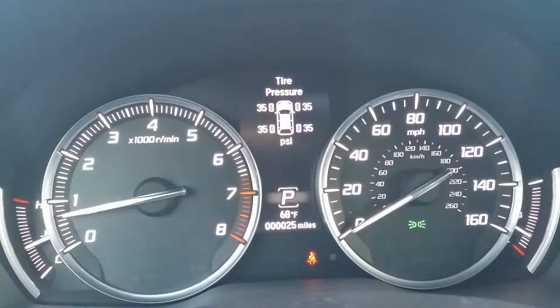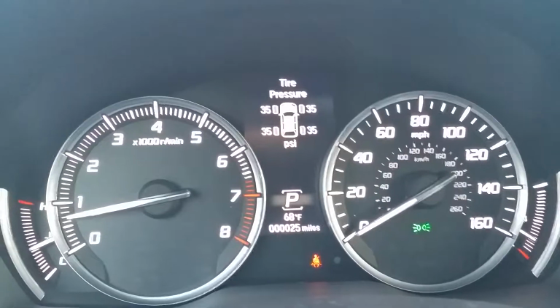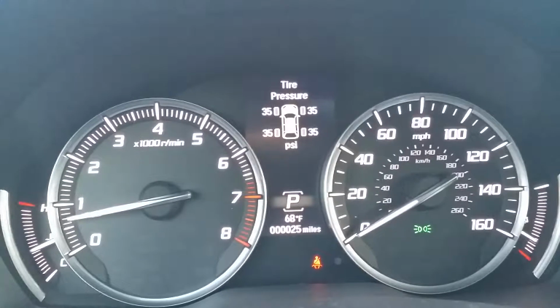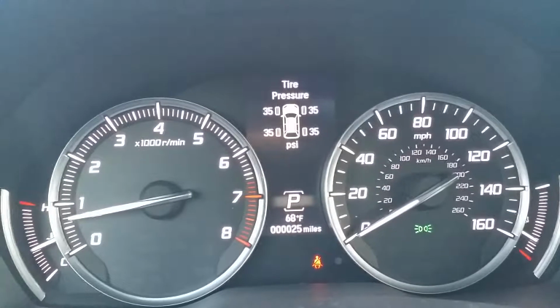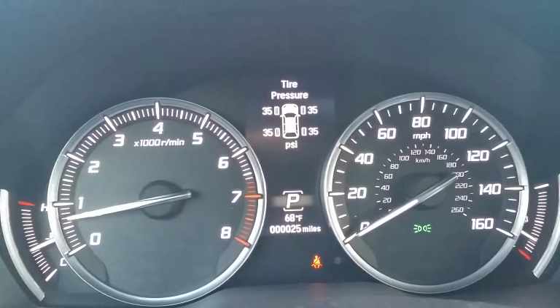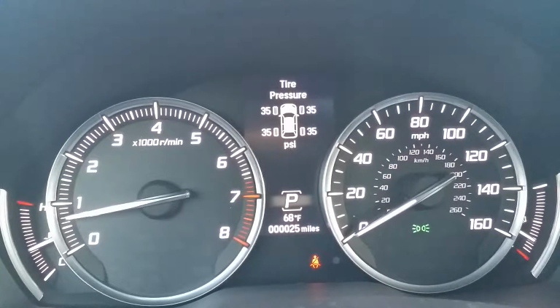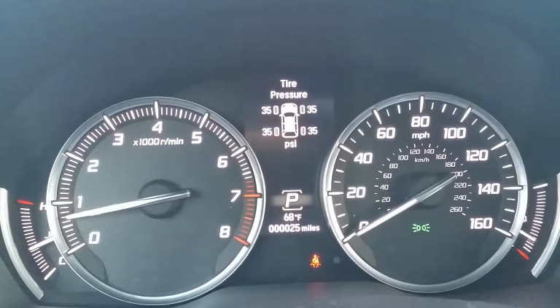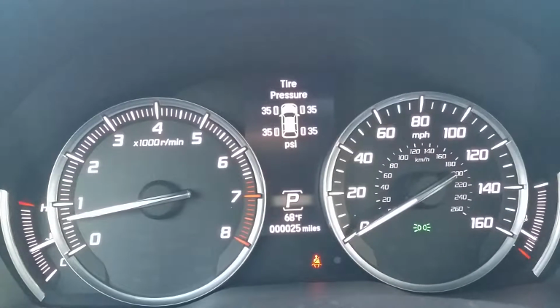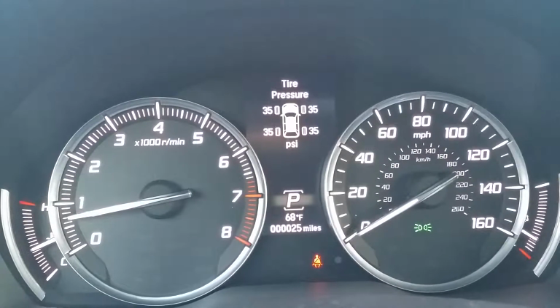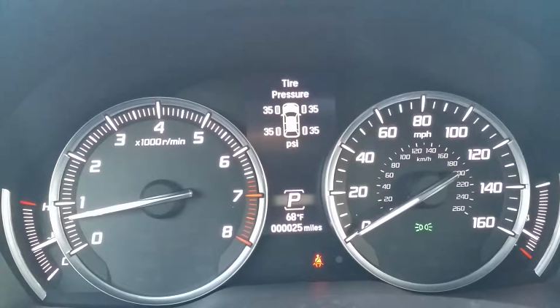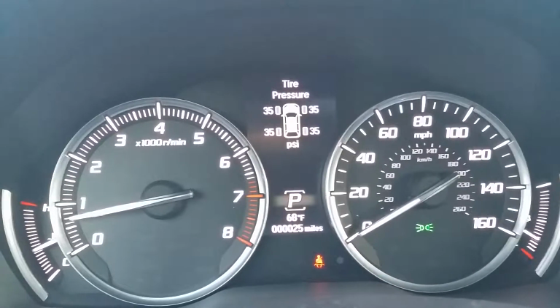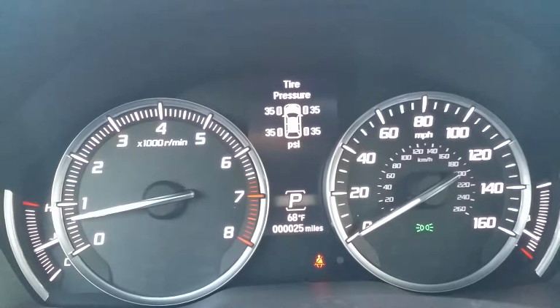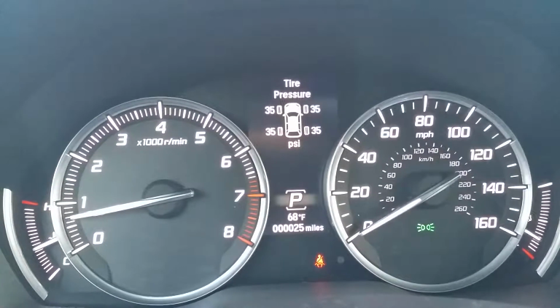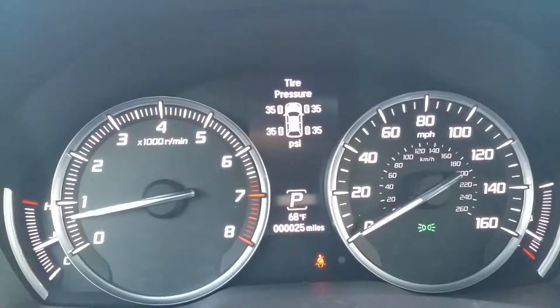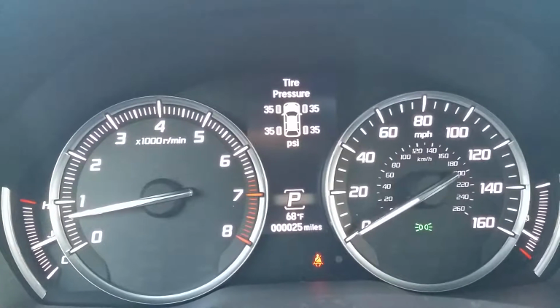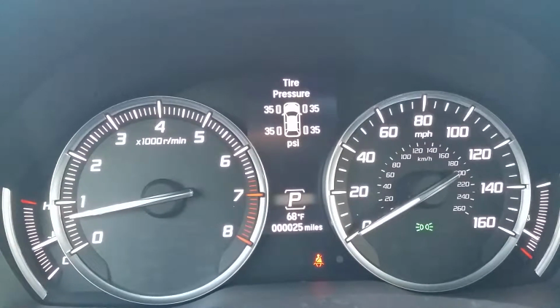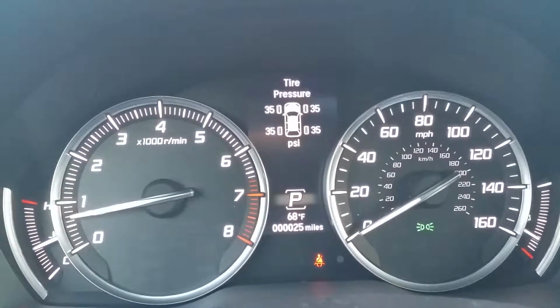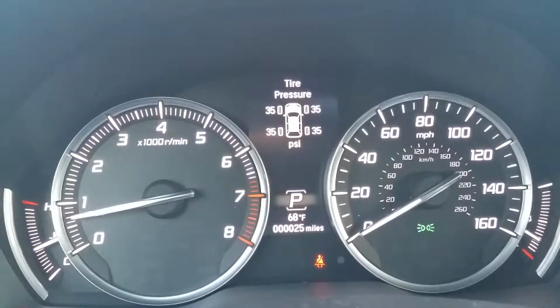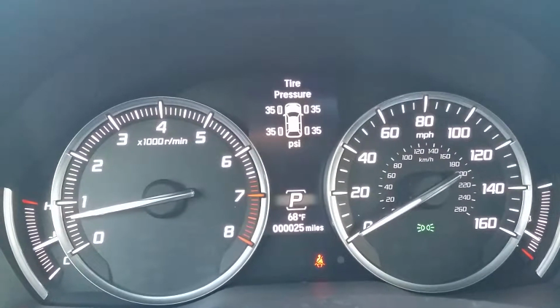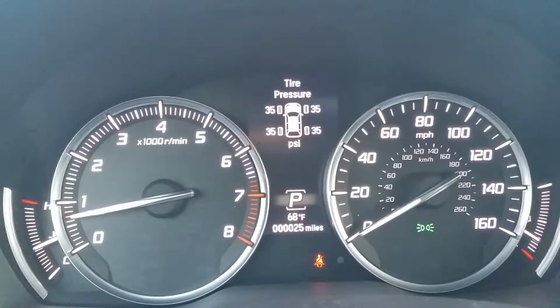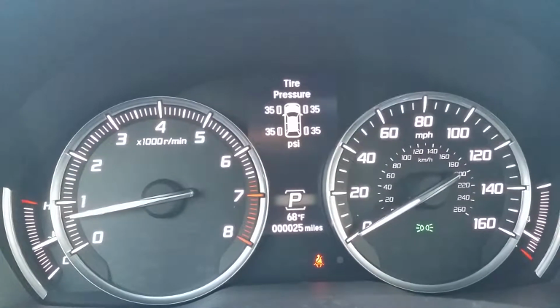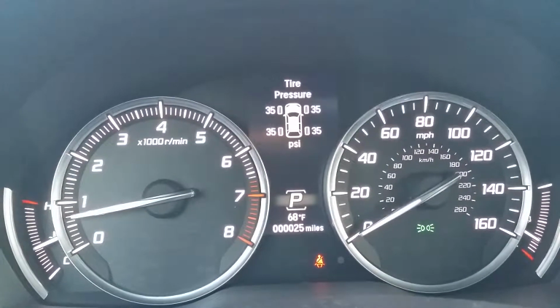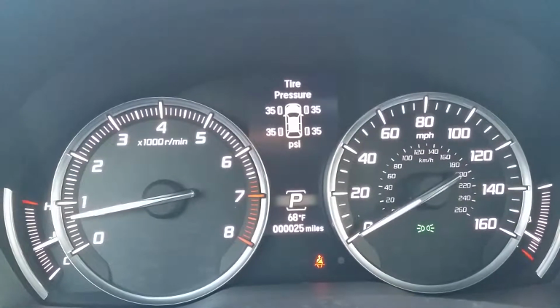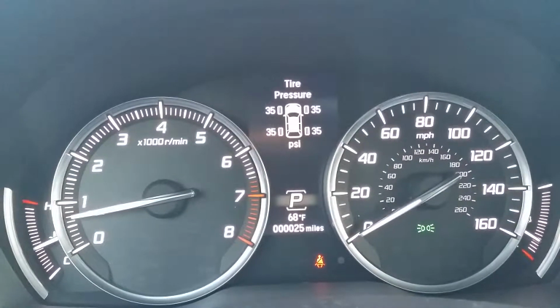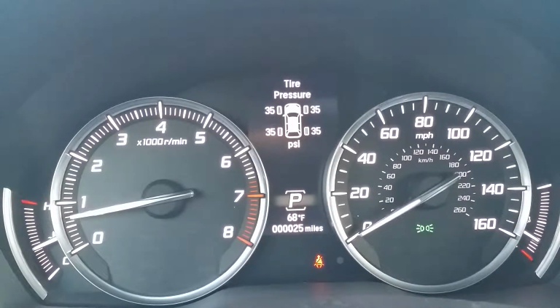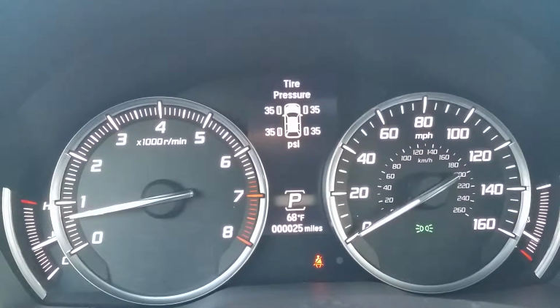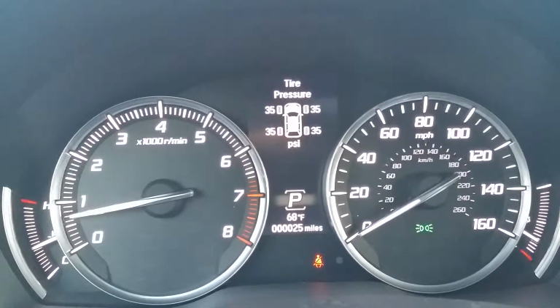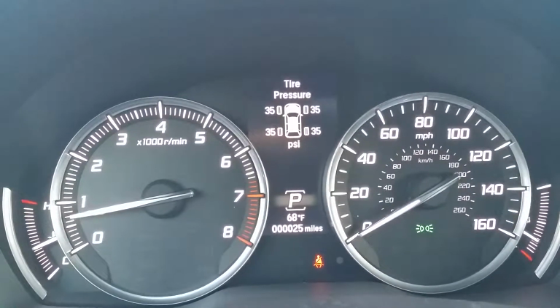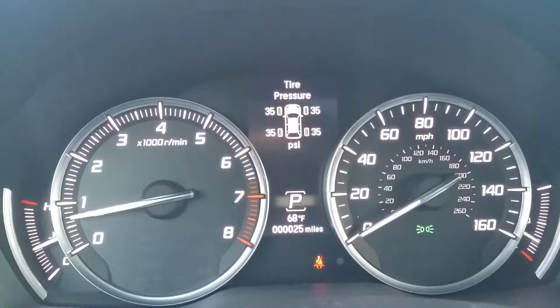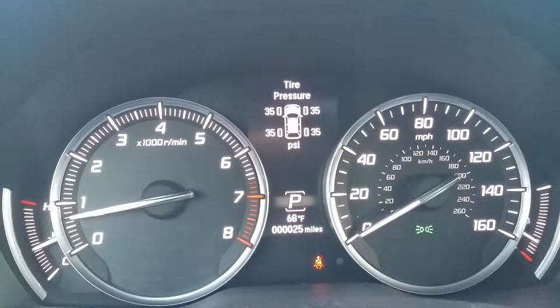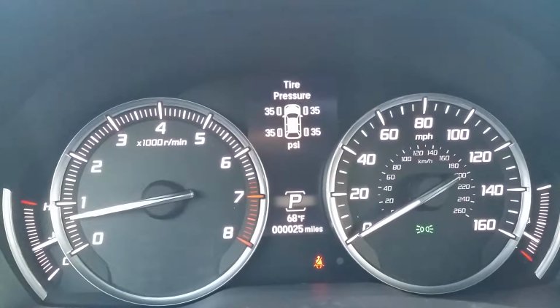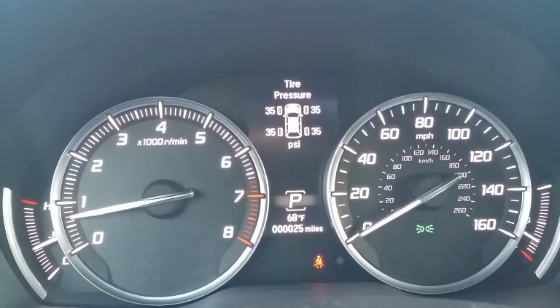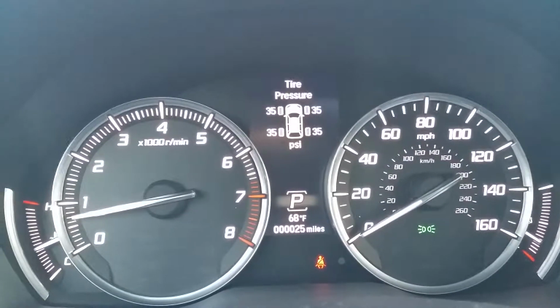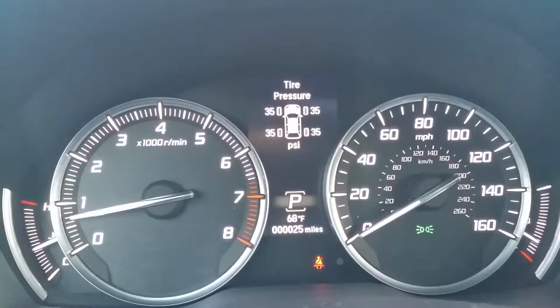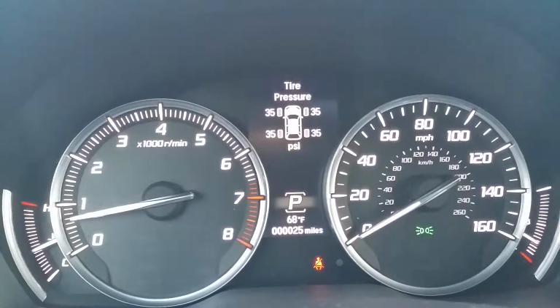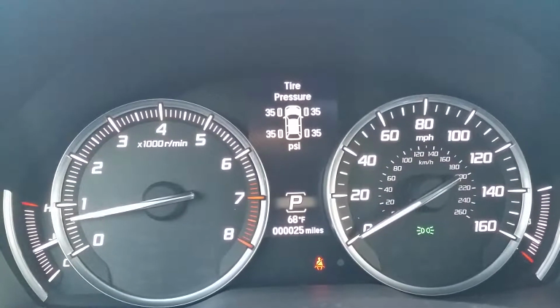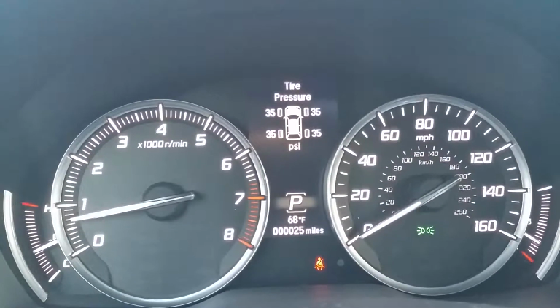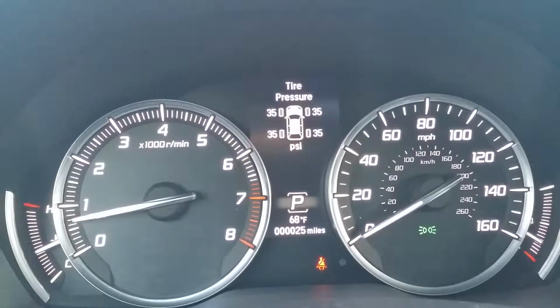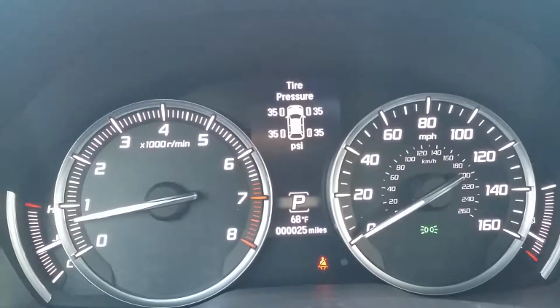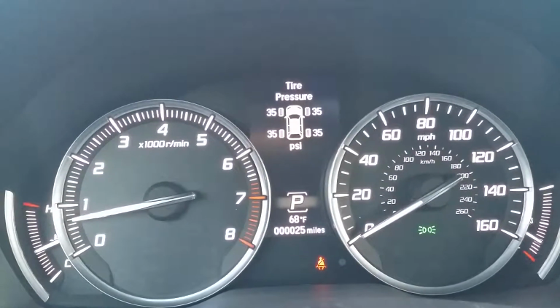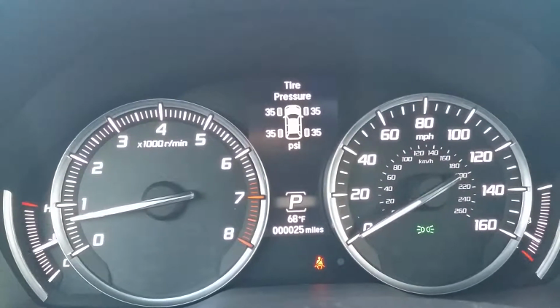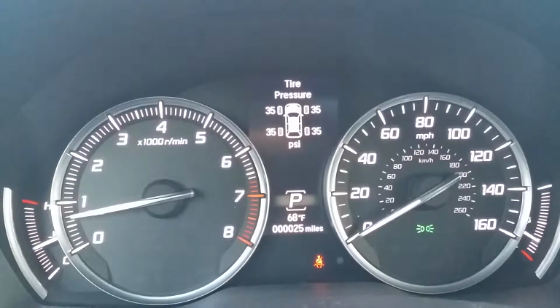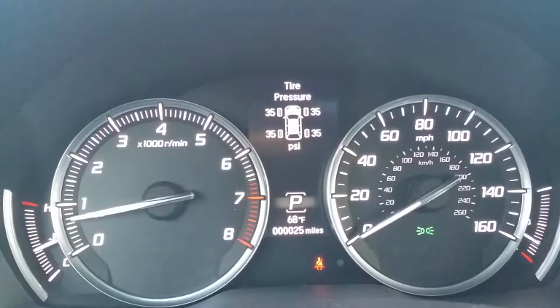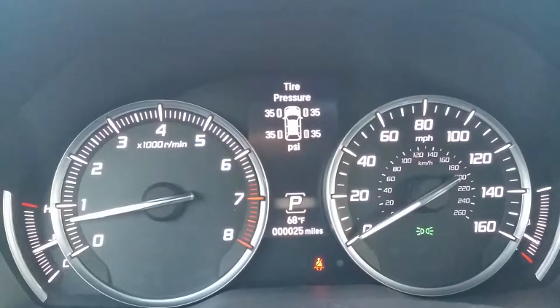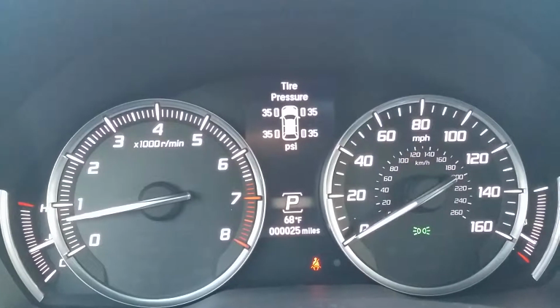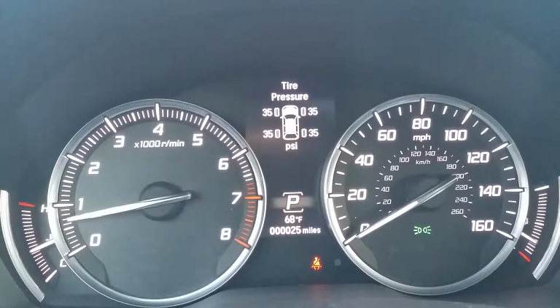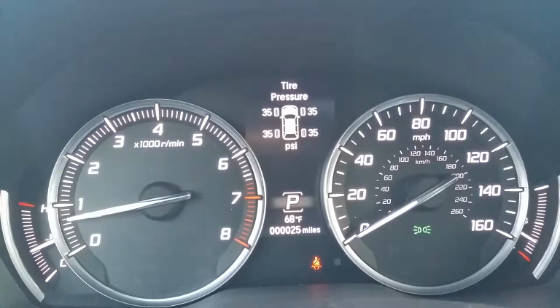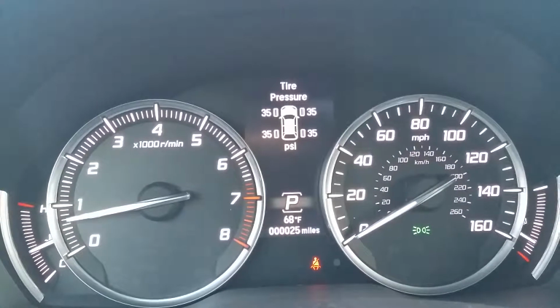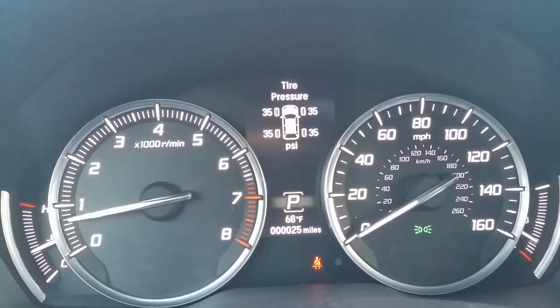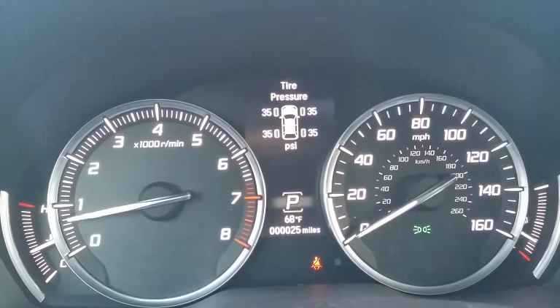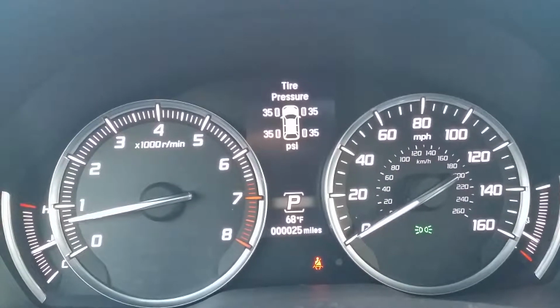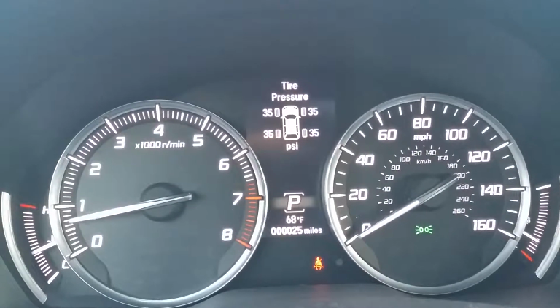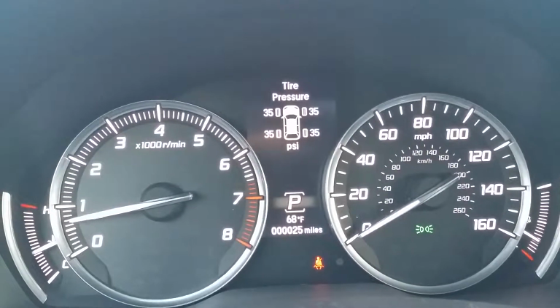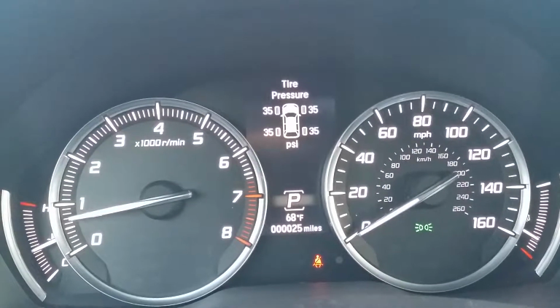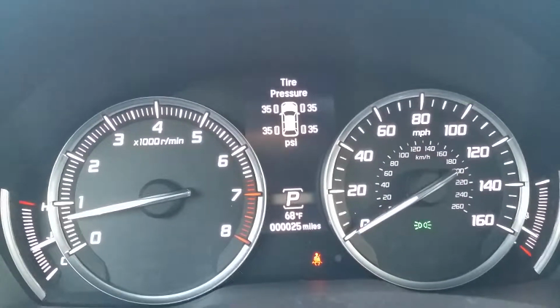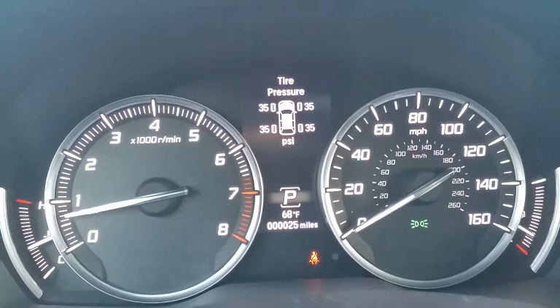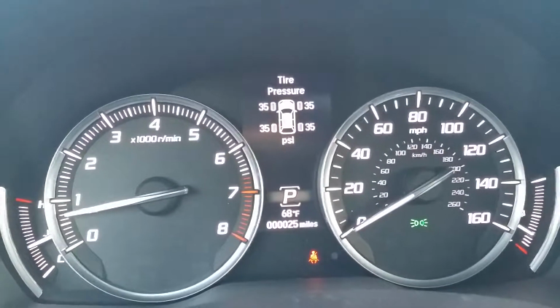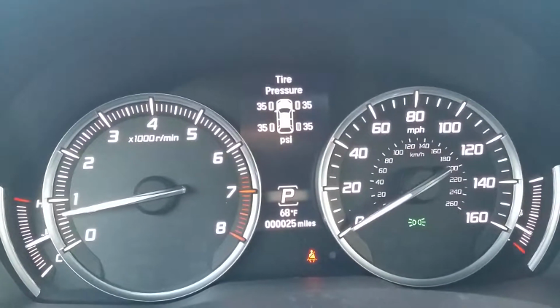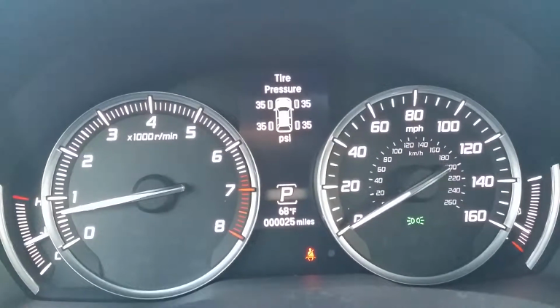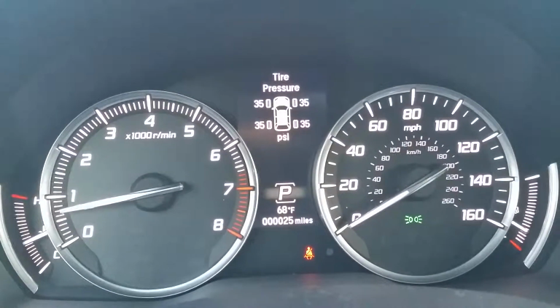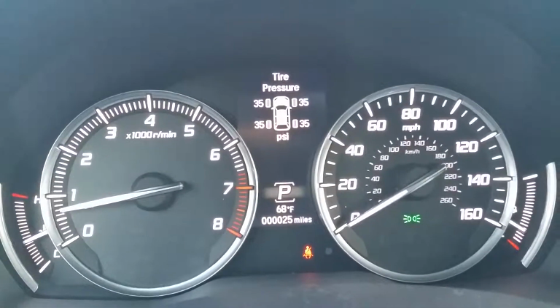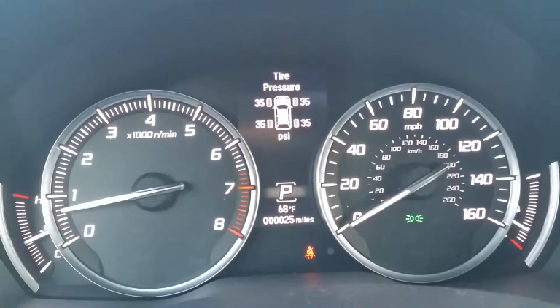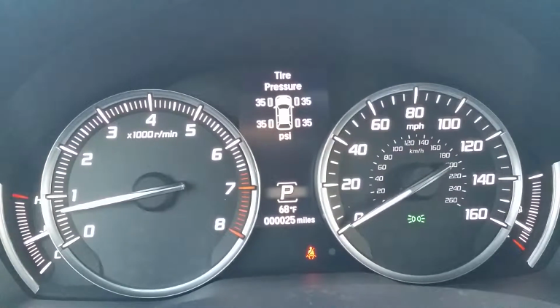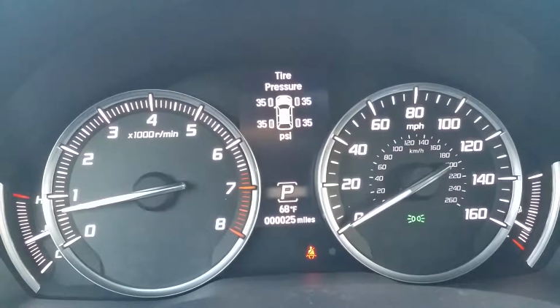Always read the tire pressure recommendations on the door jamb of your vehicle or in your owner's manual.